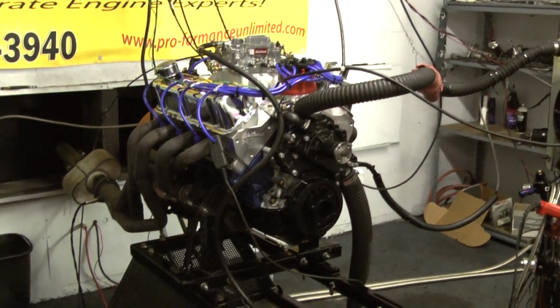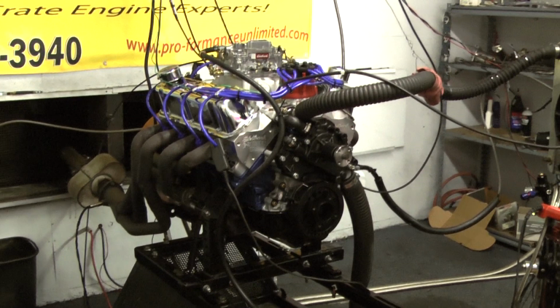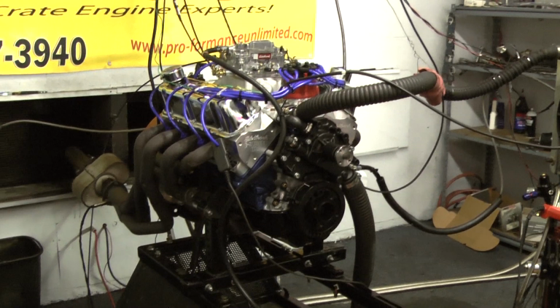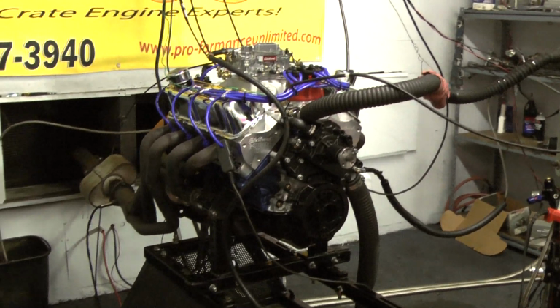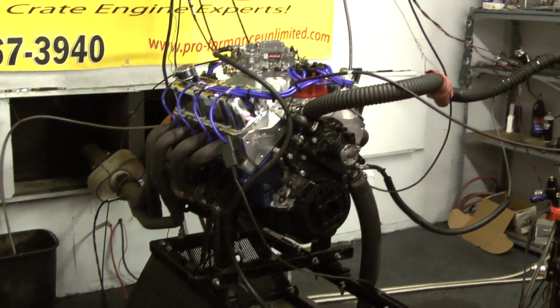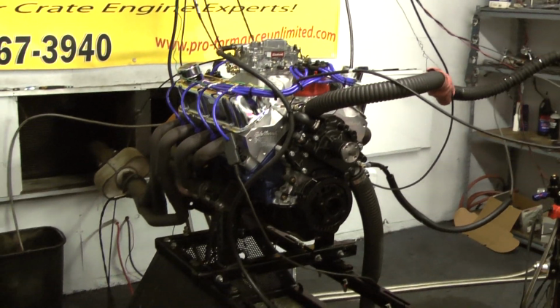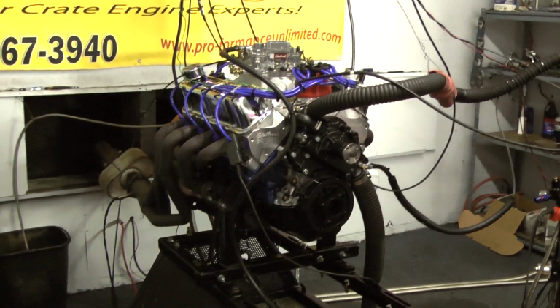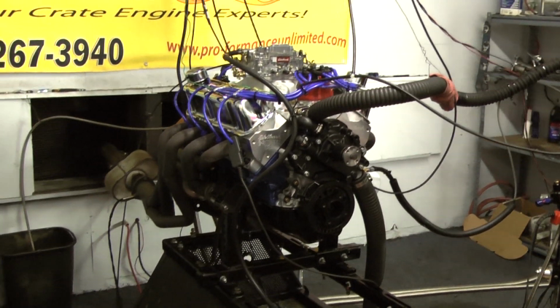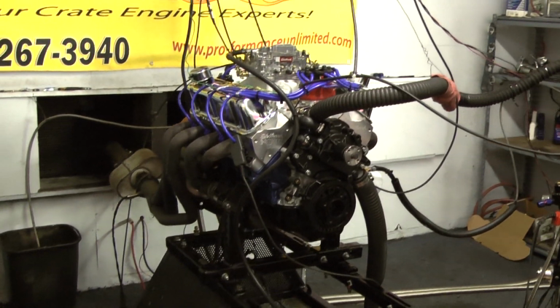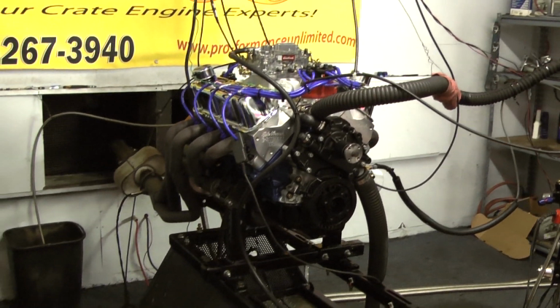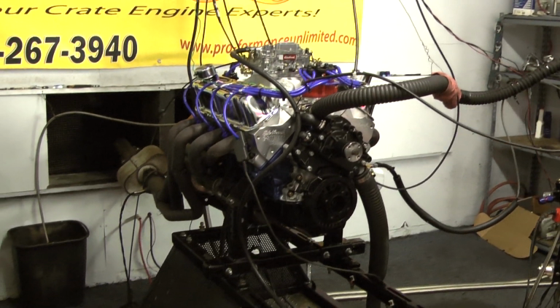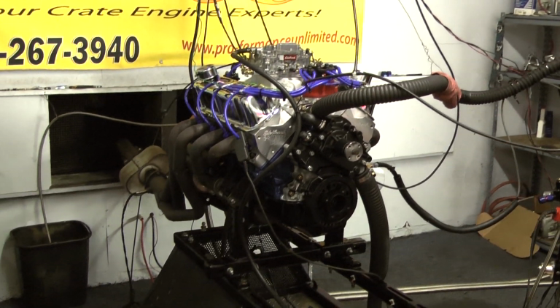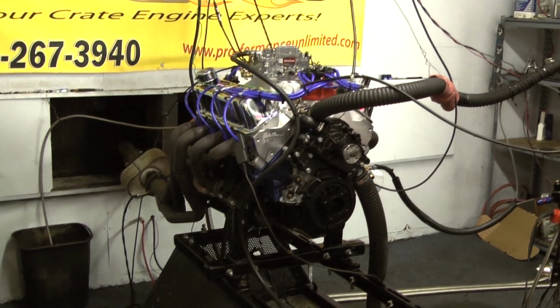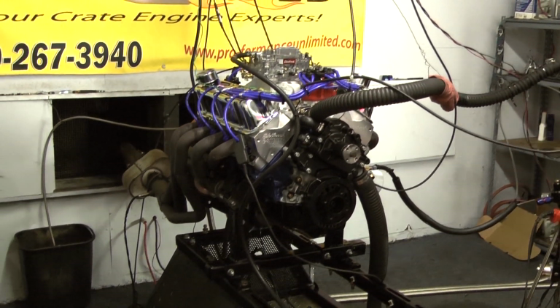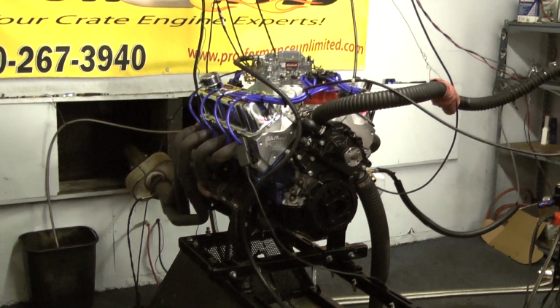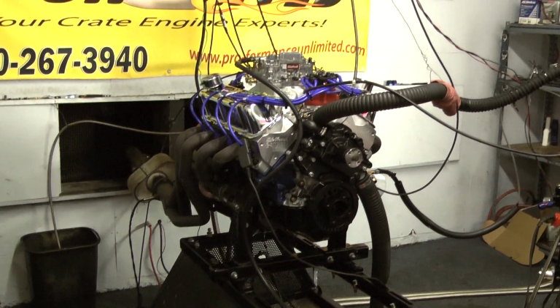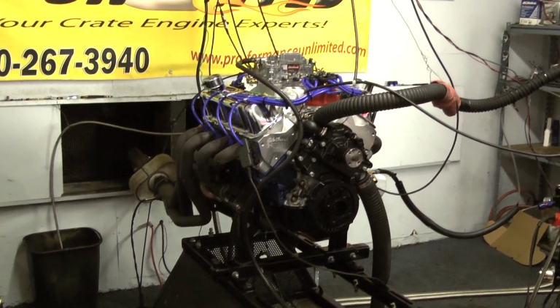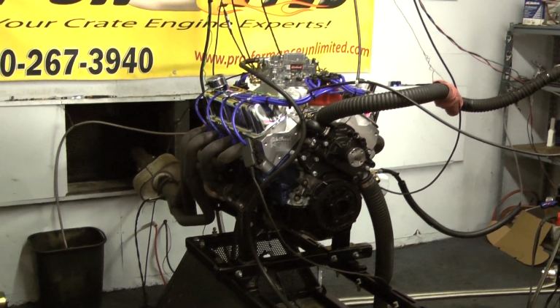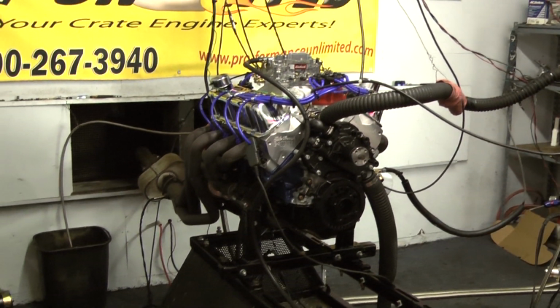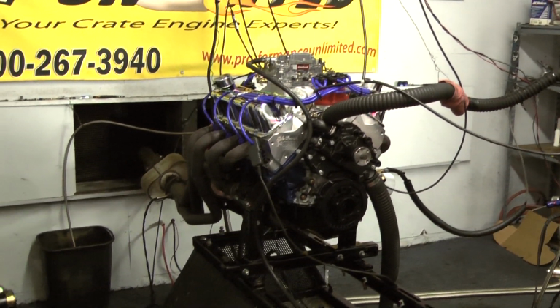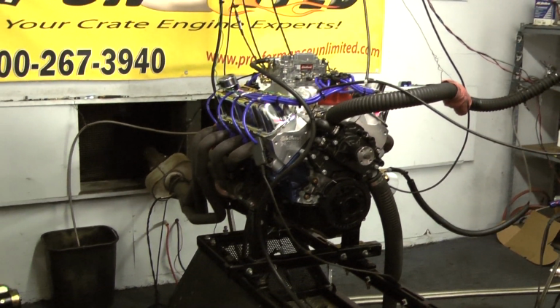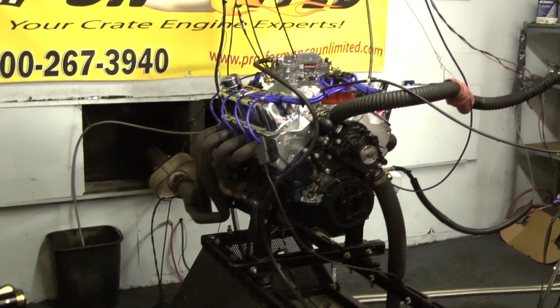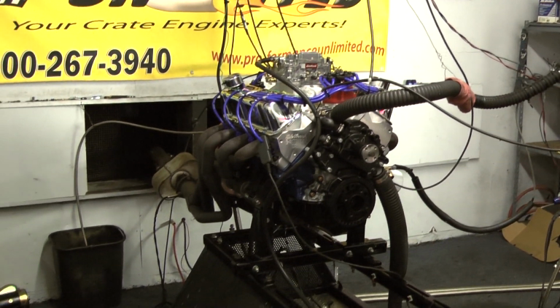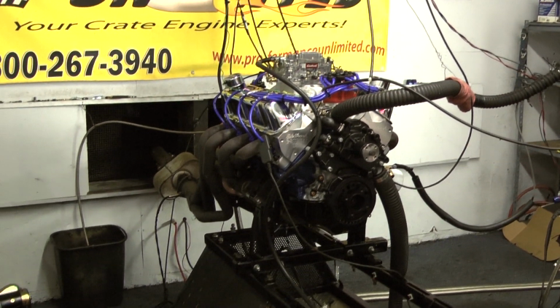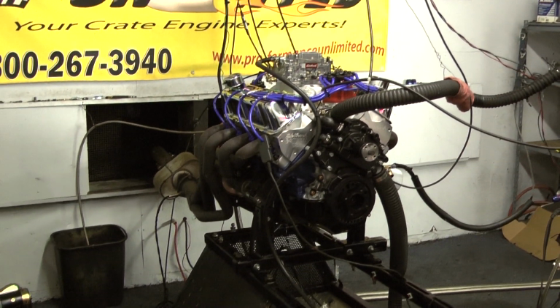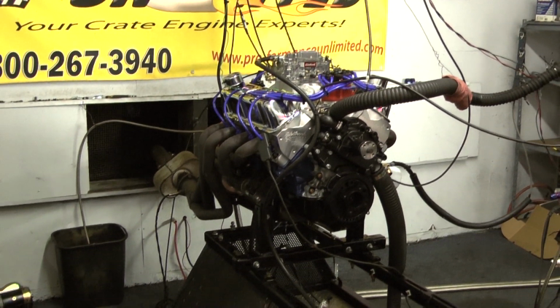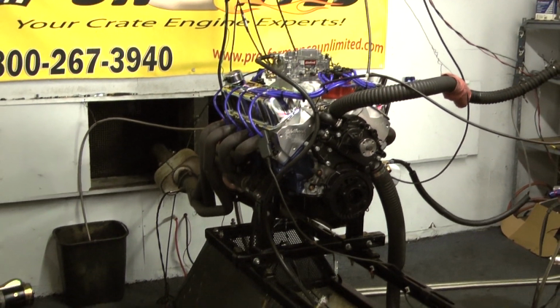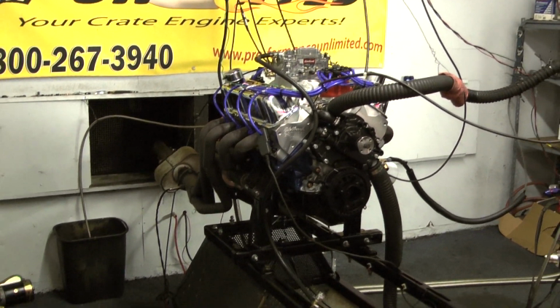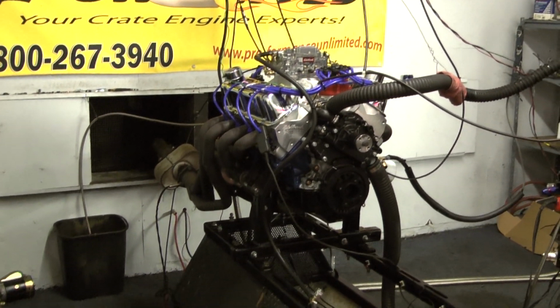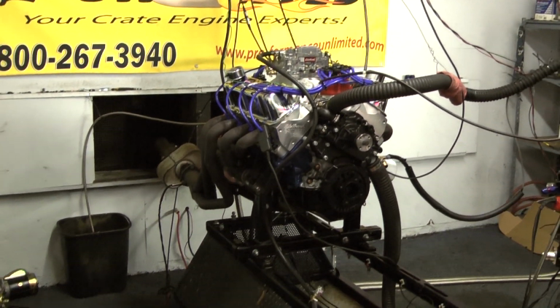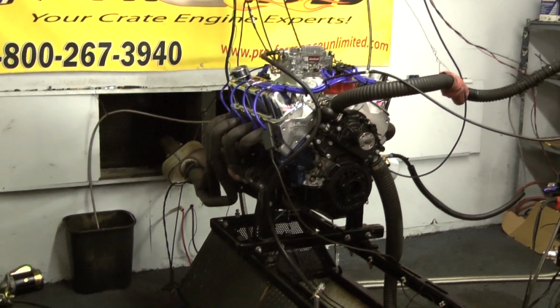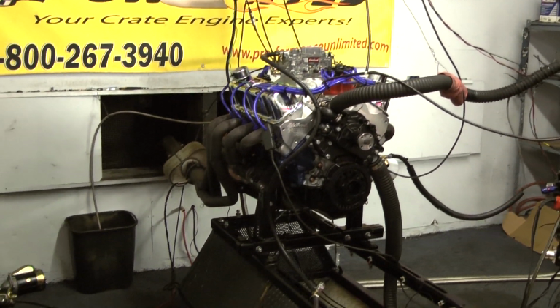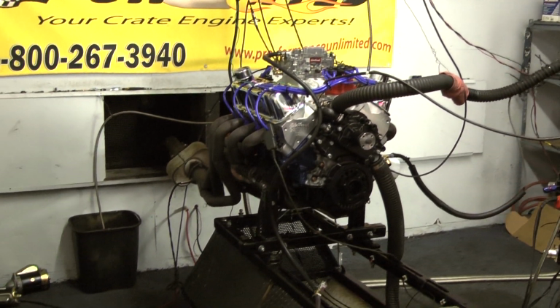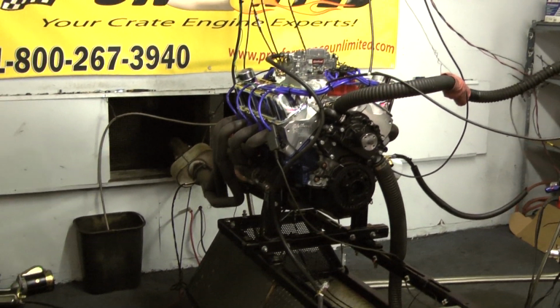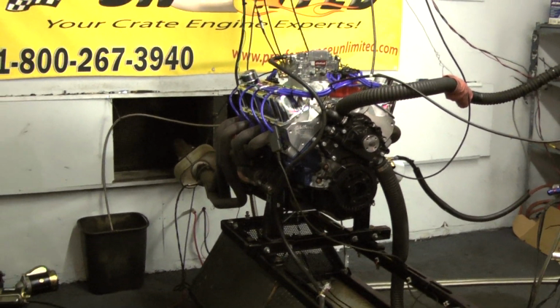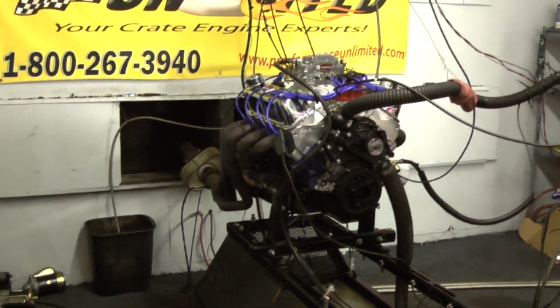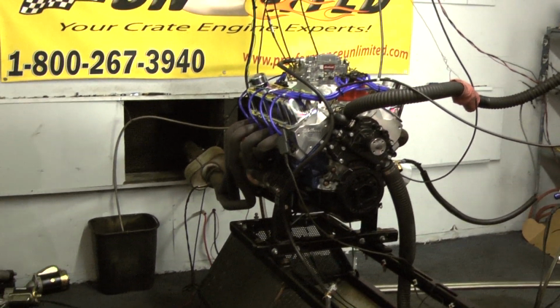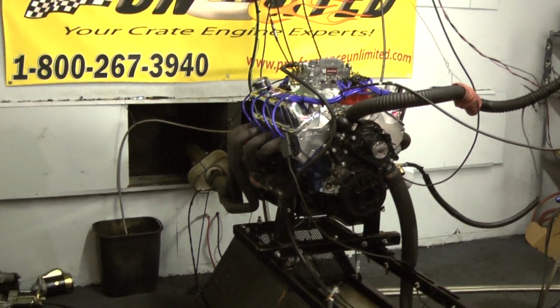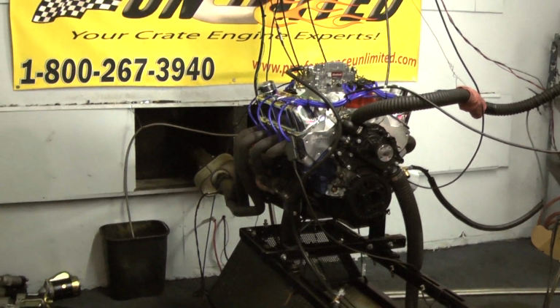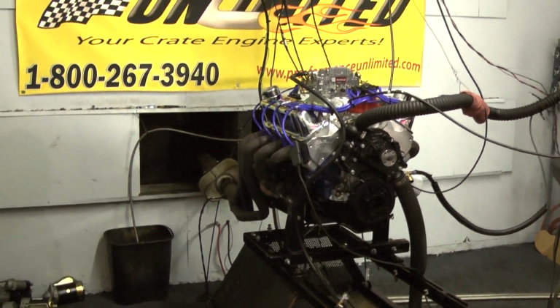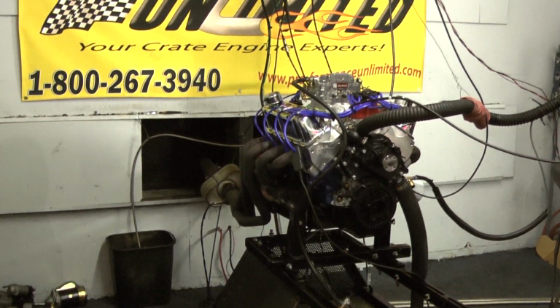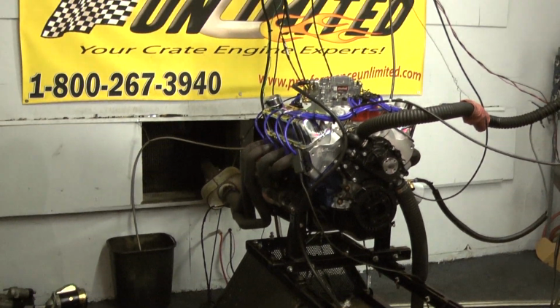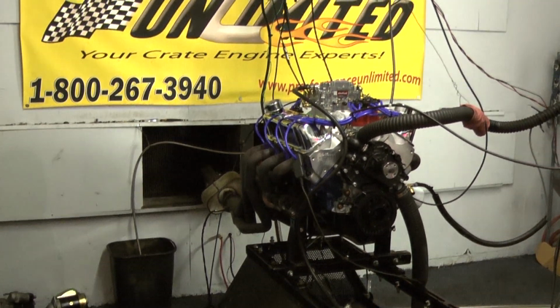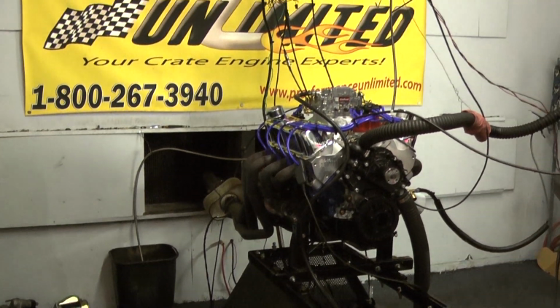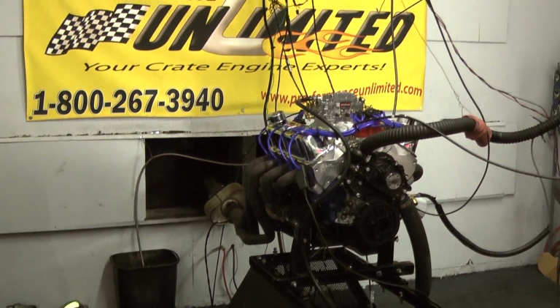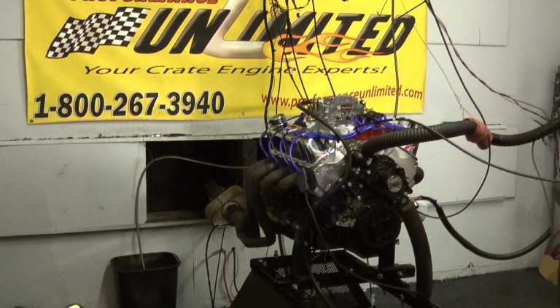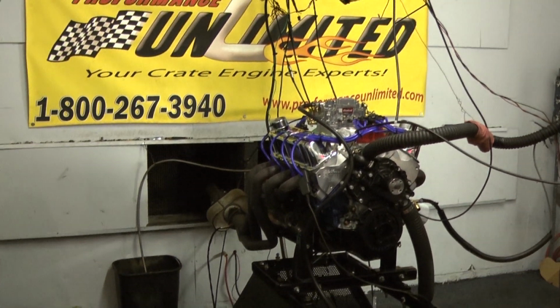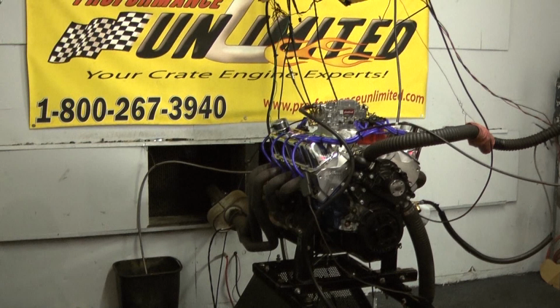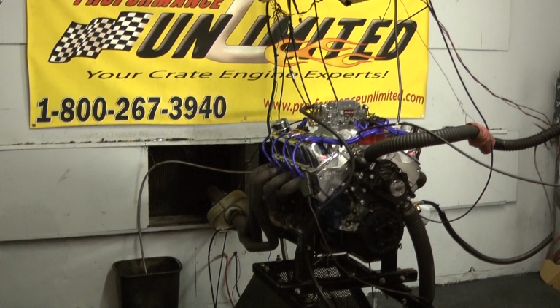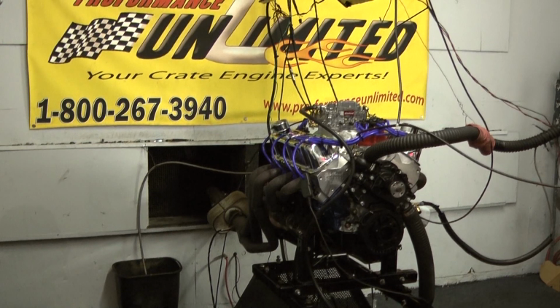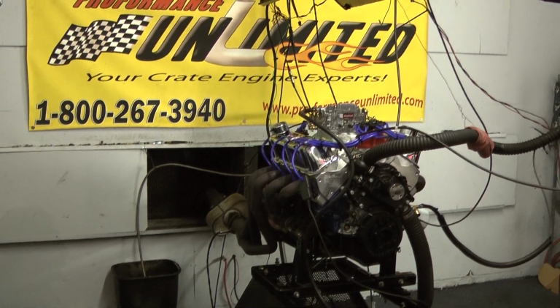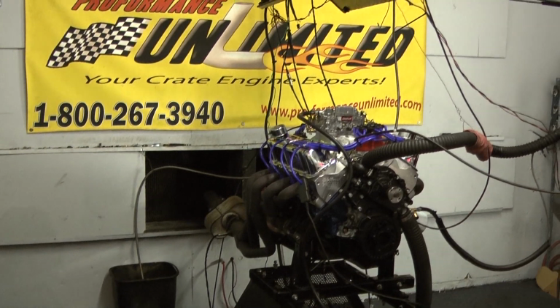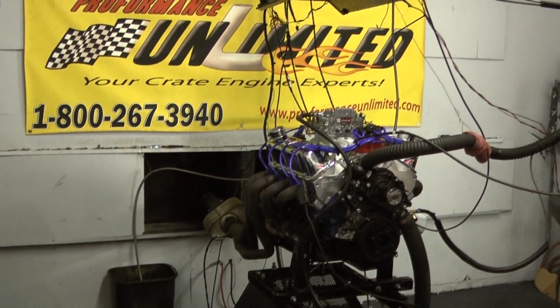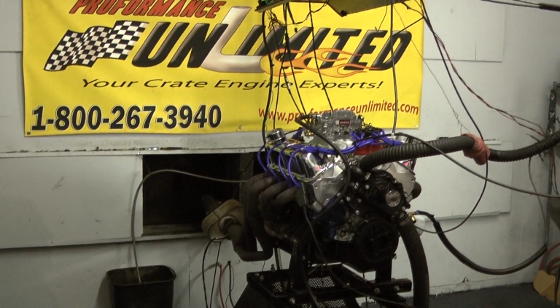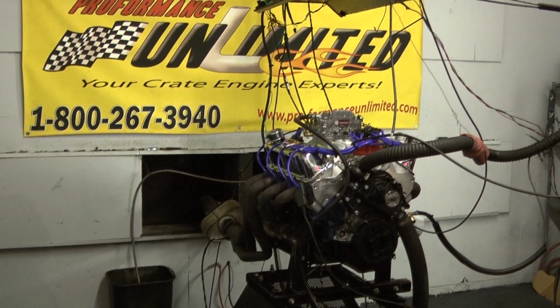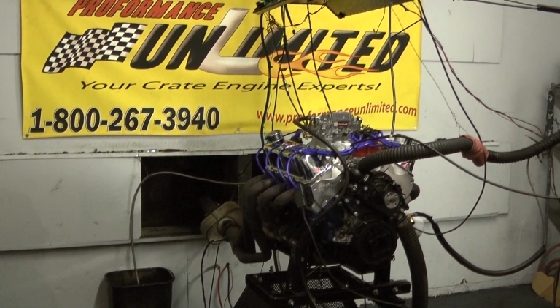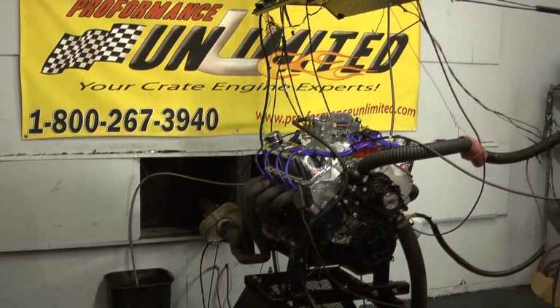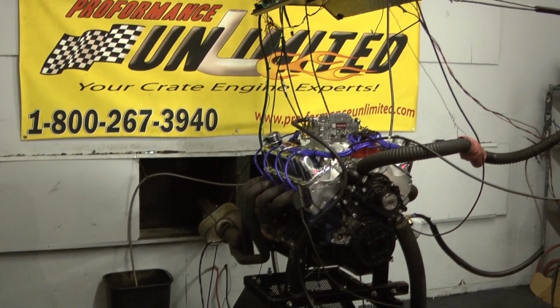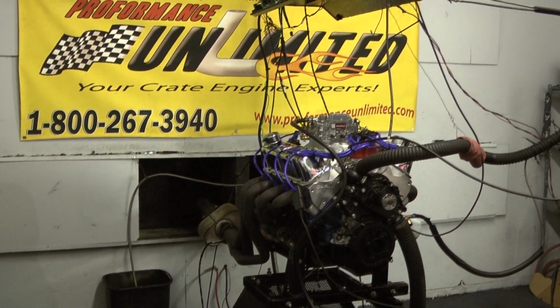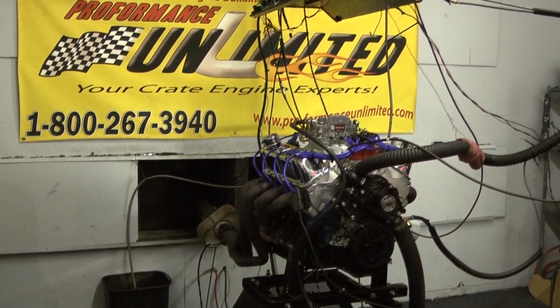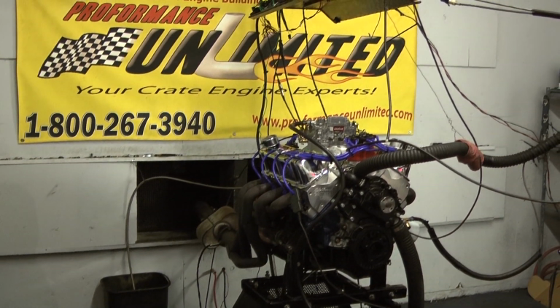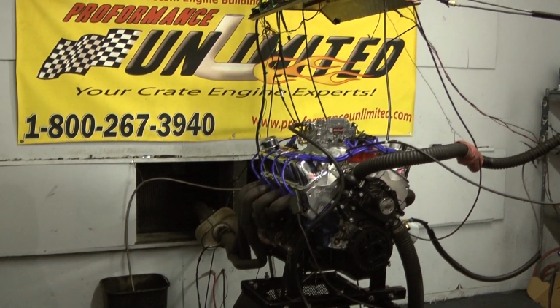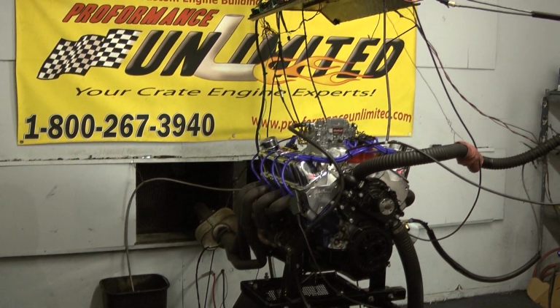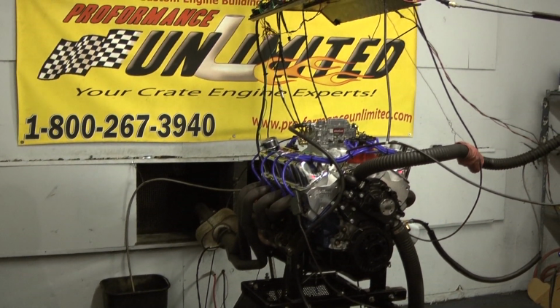Here at Performance Unlimited — quality and care. 1-800-267-3940. Hope to hear from you soon.